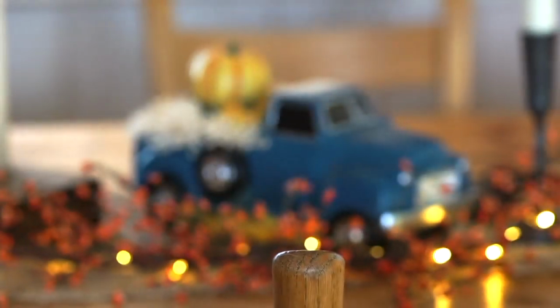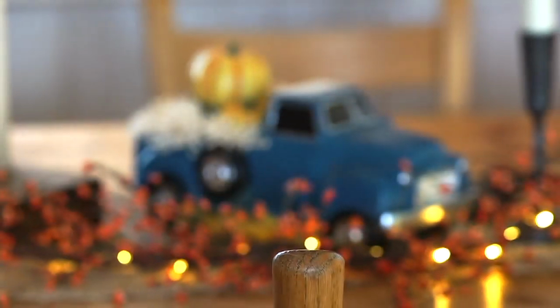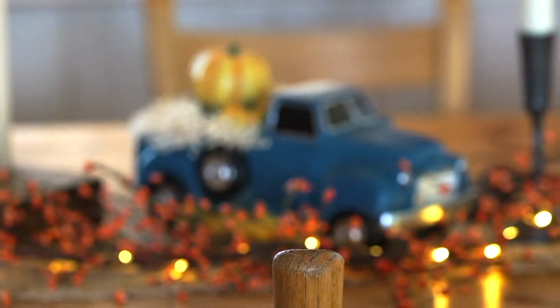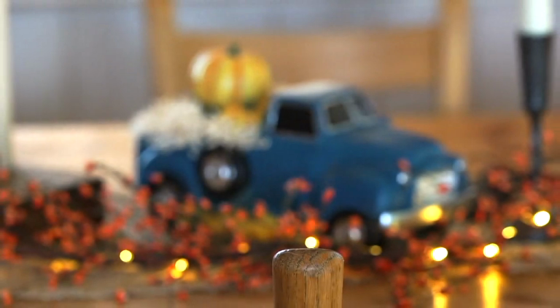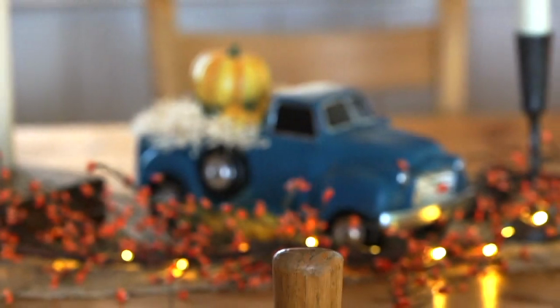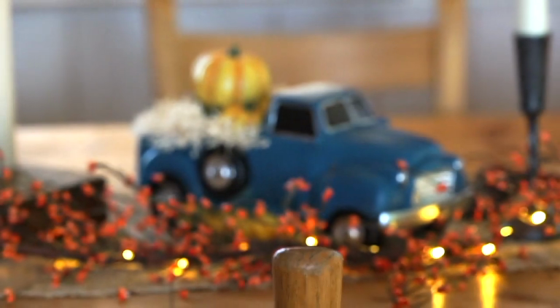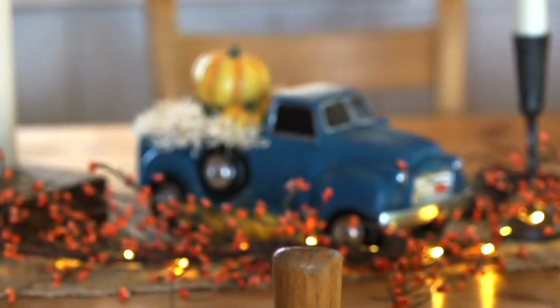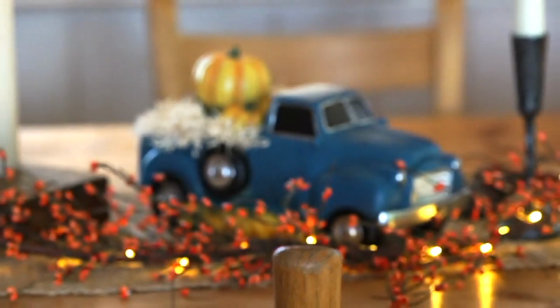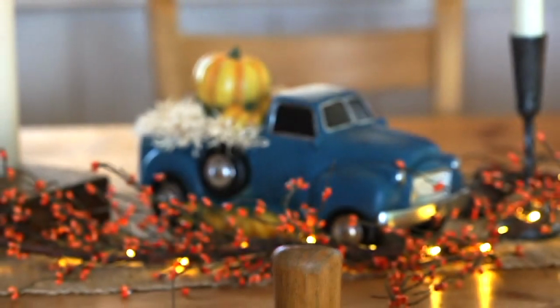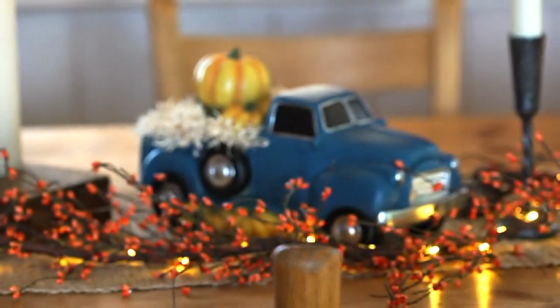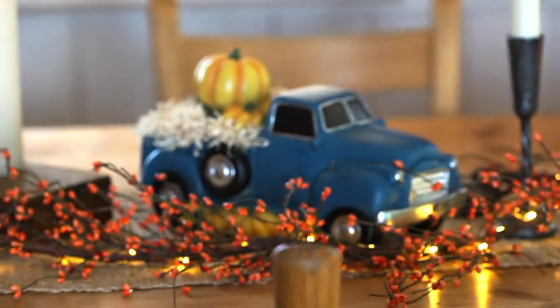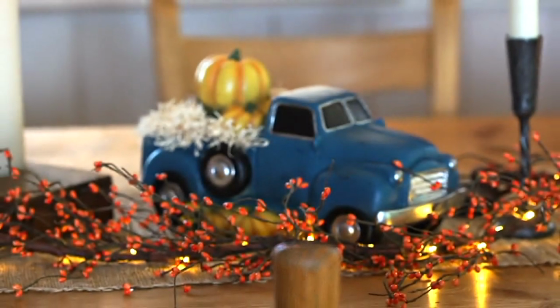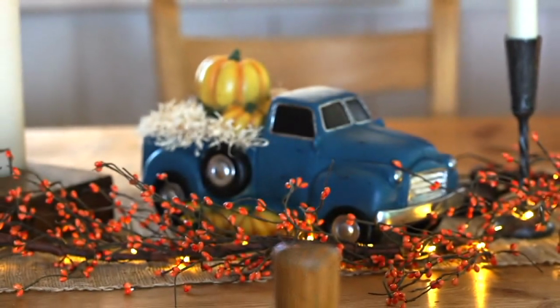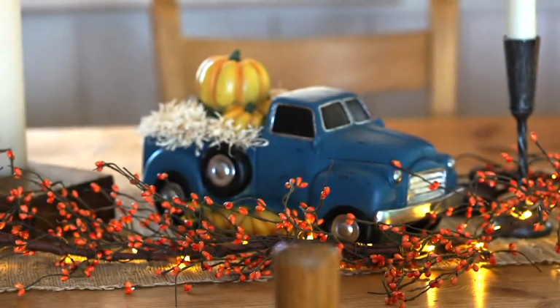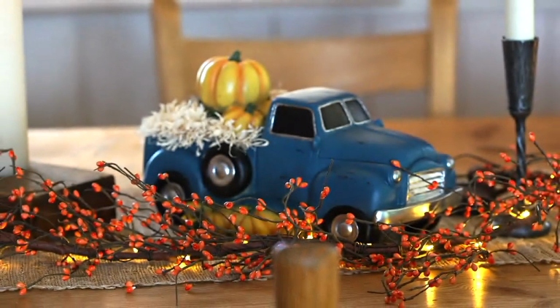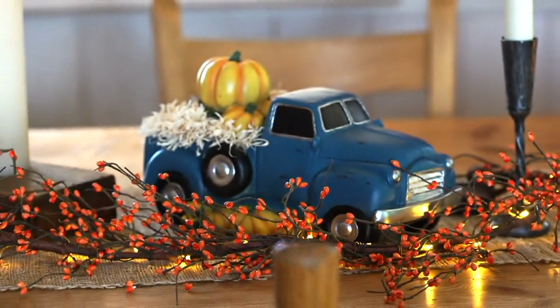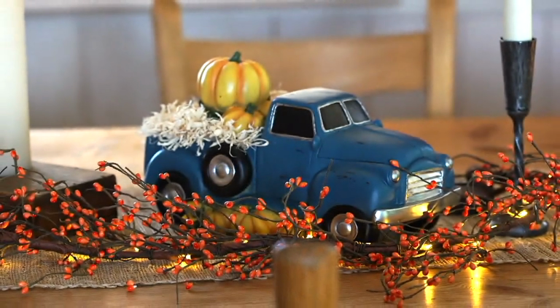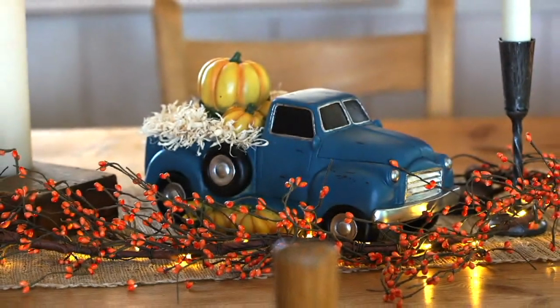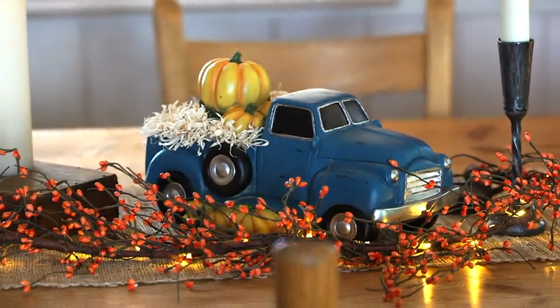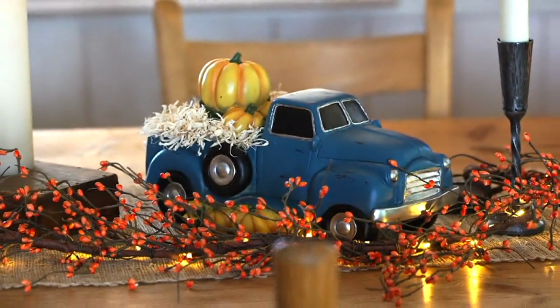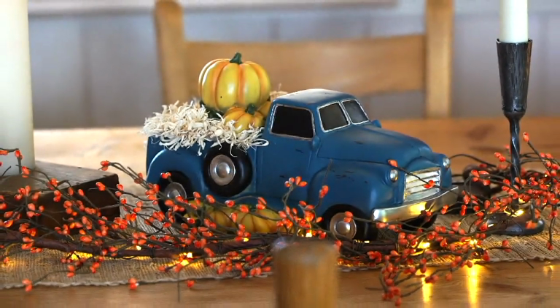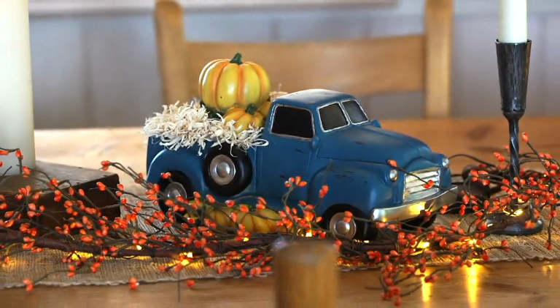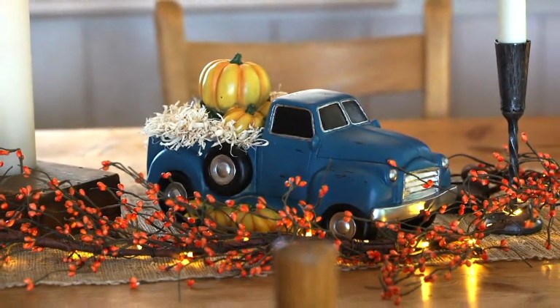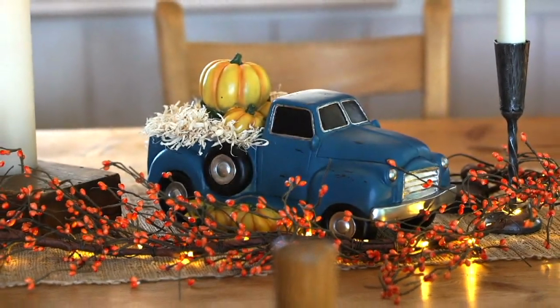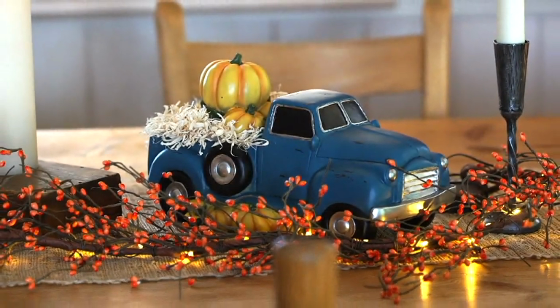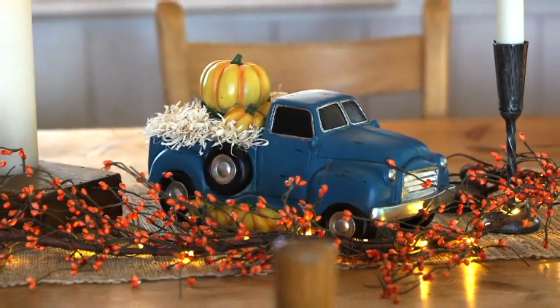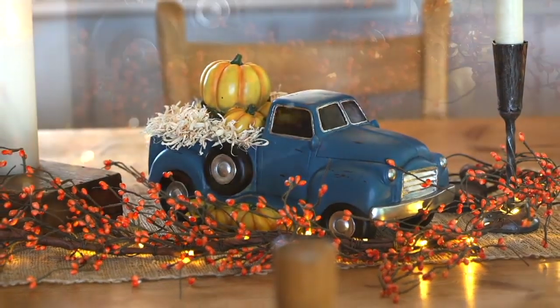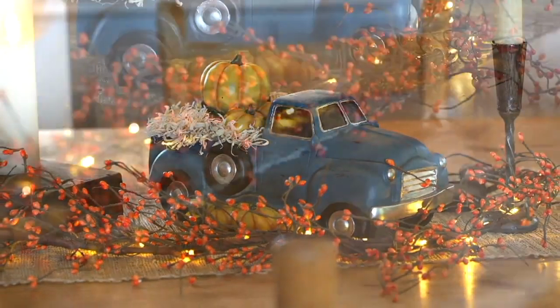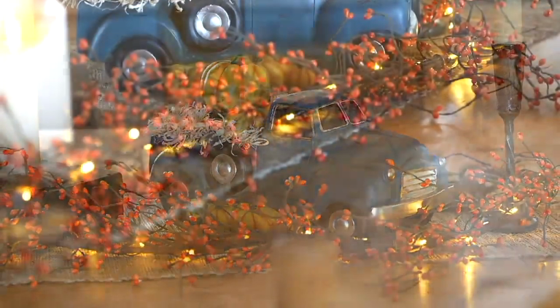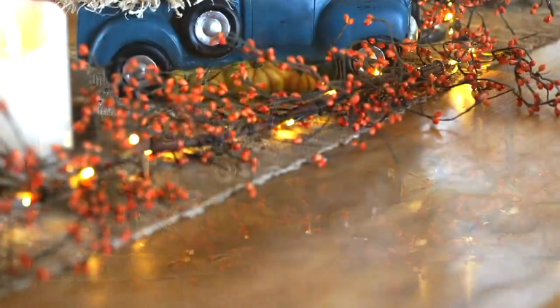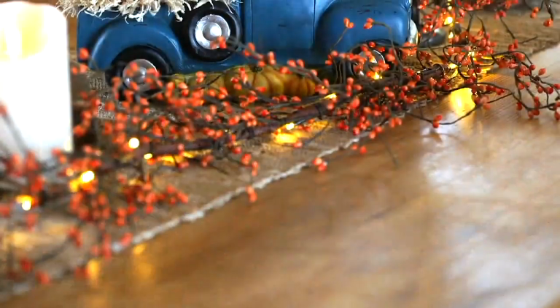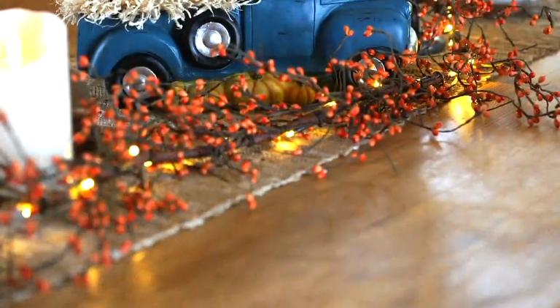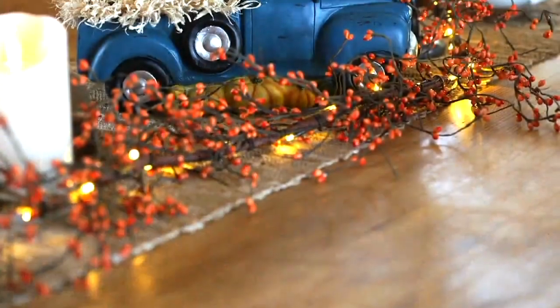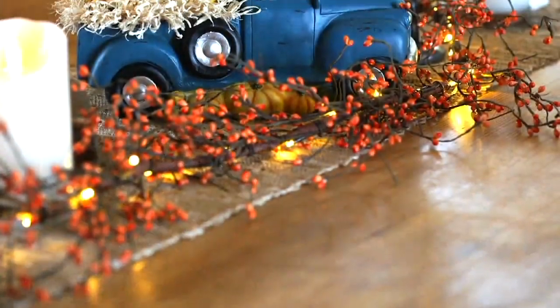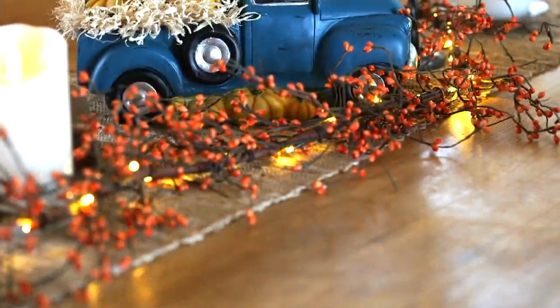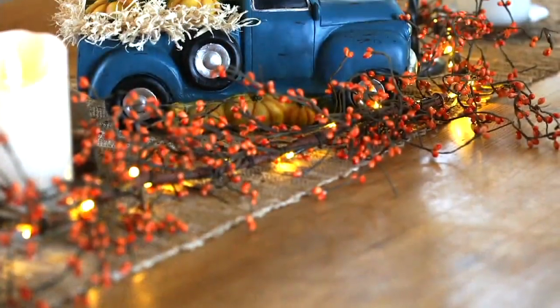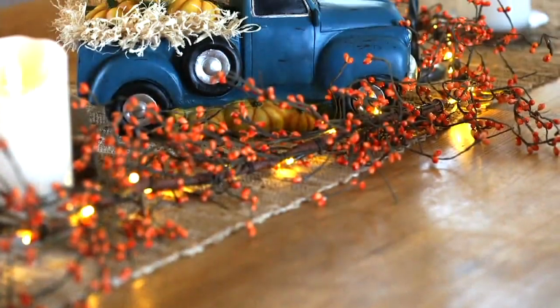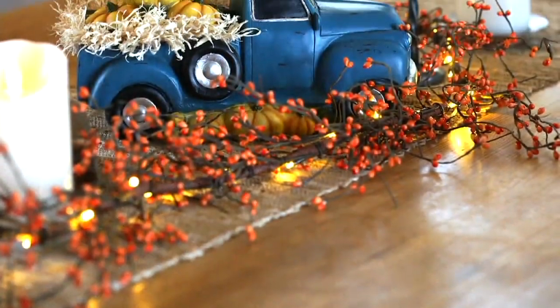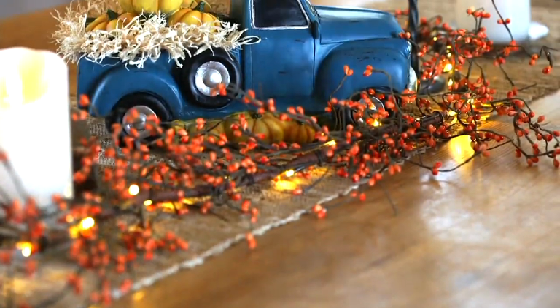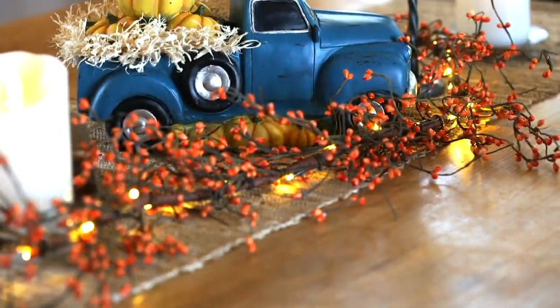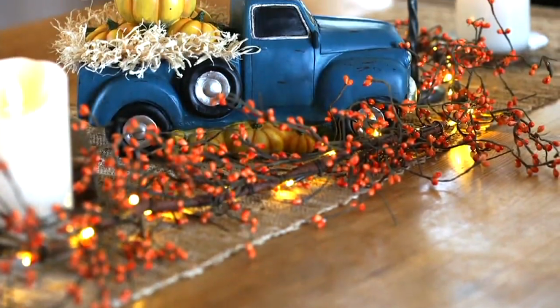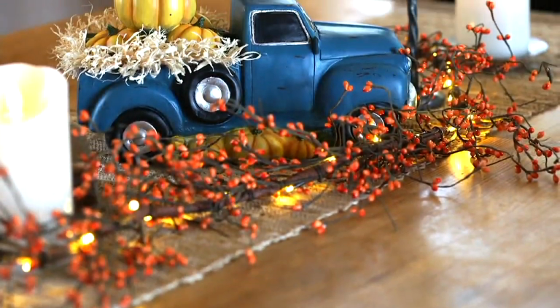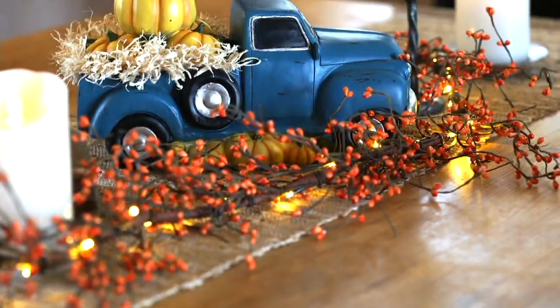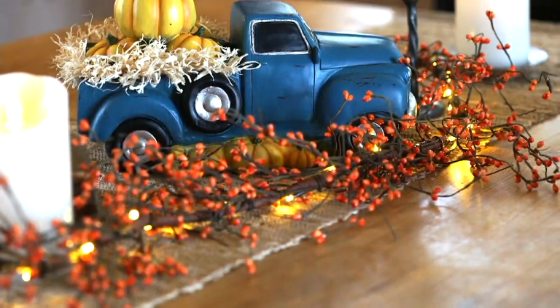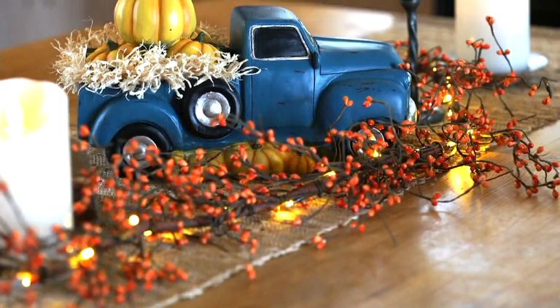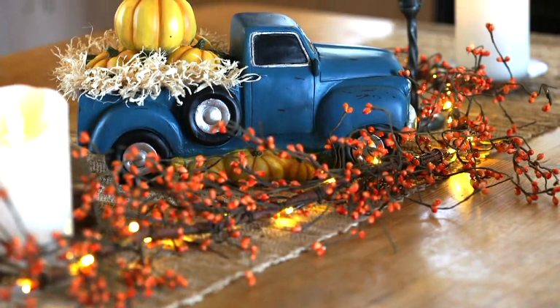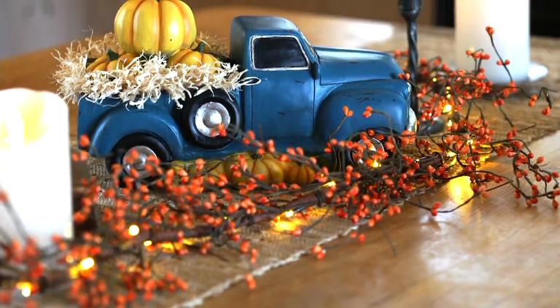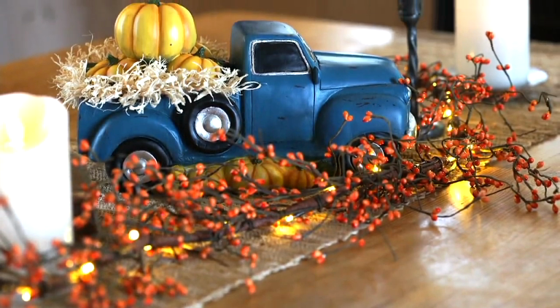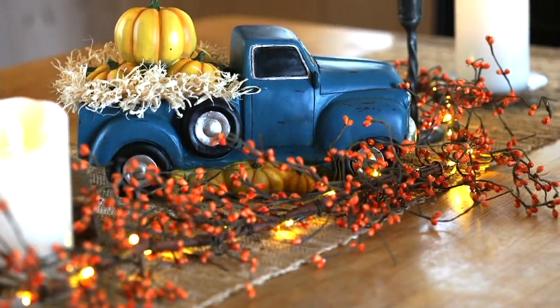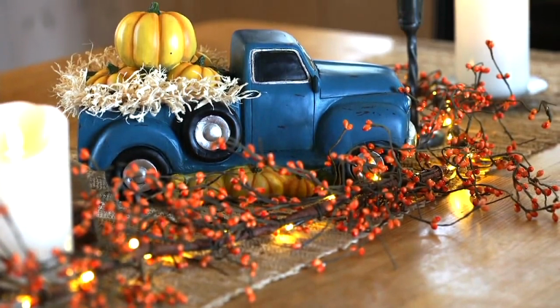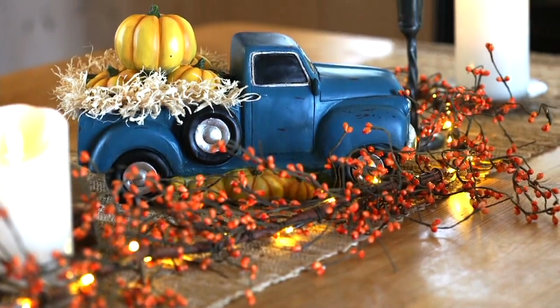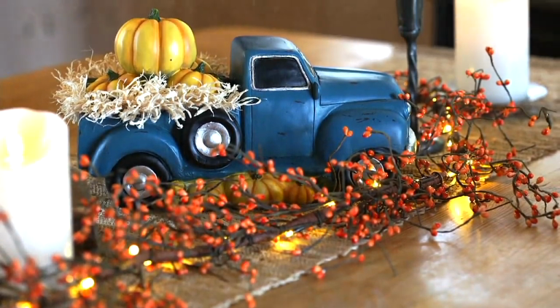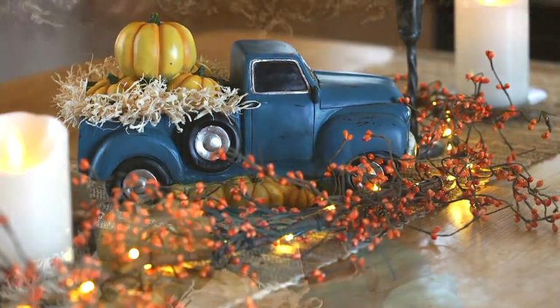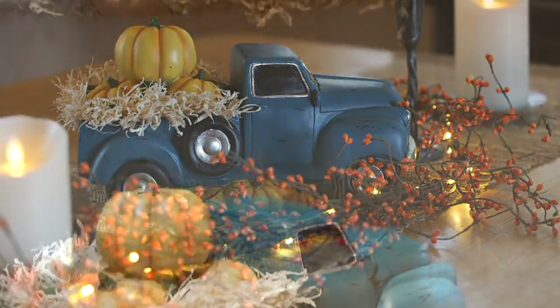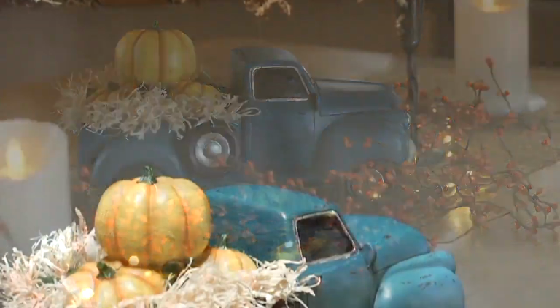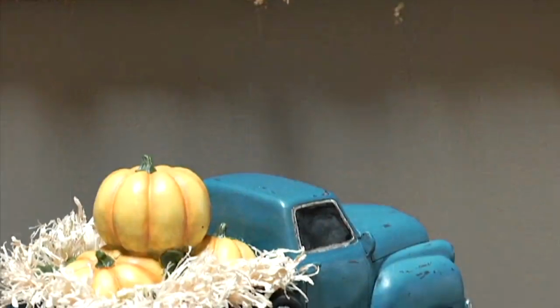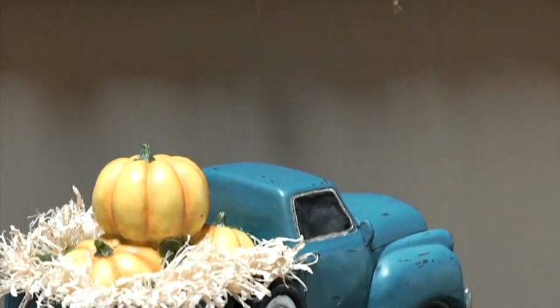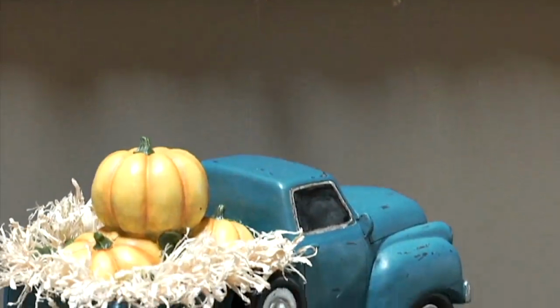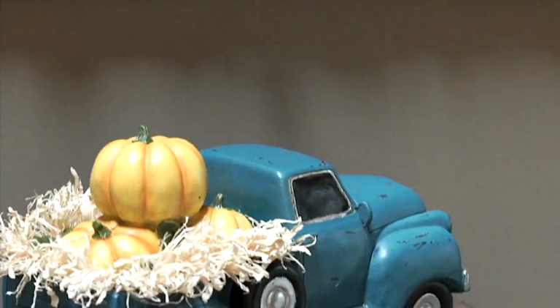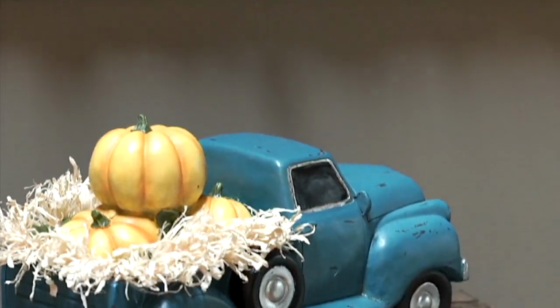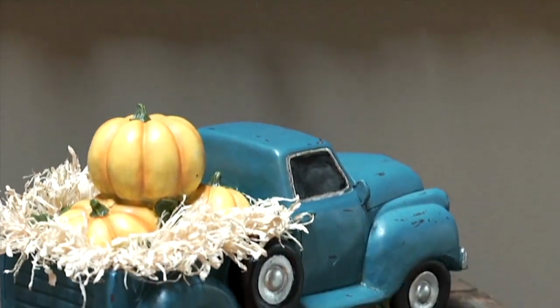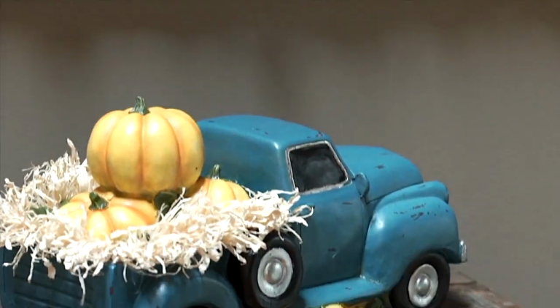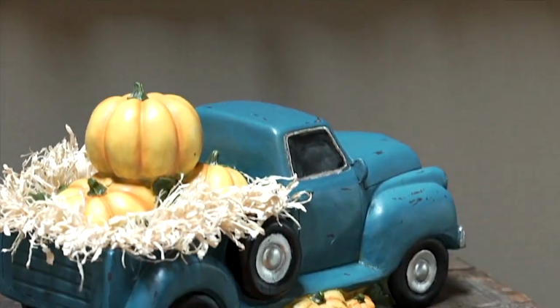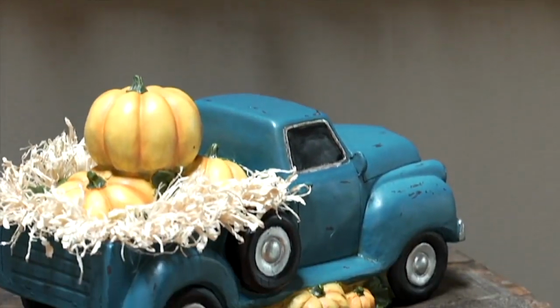The bittersweet — that's that orange berry — the orange part kind of peels off and it reveals a really beautiful yellow berry inside.